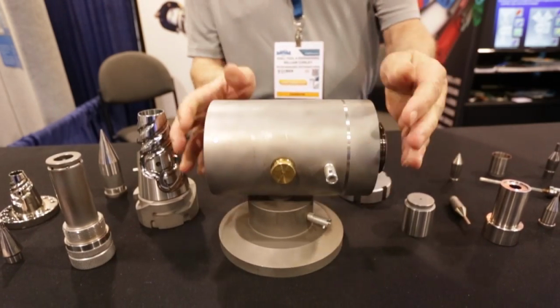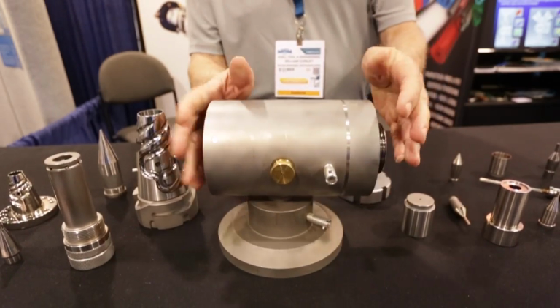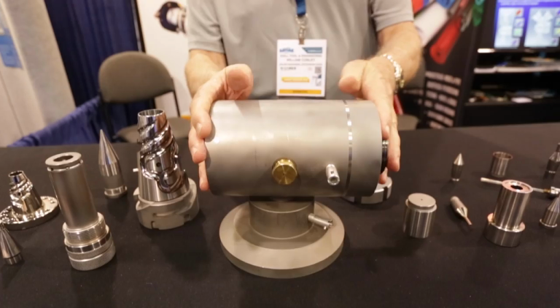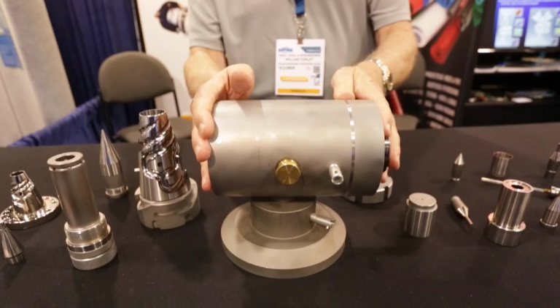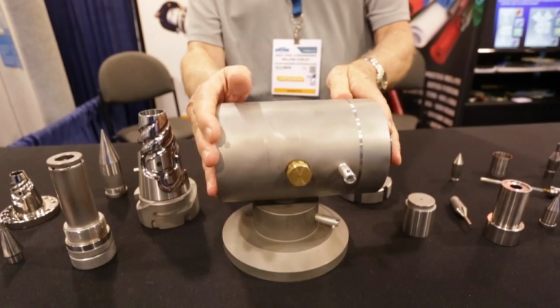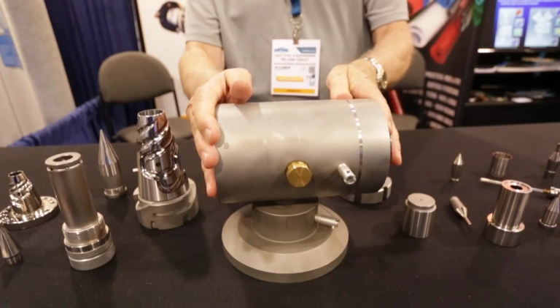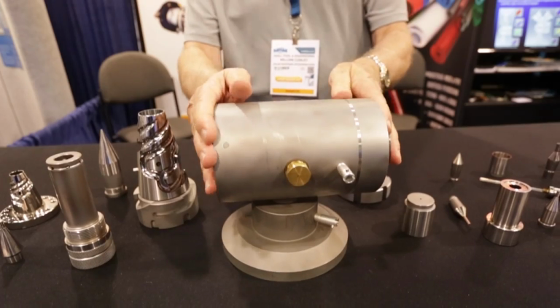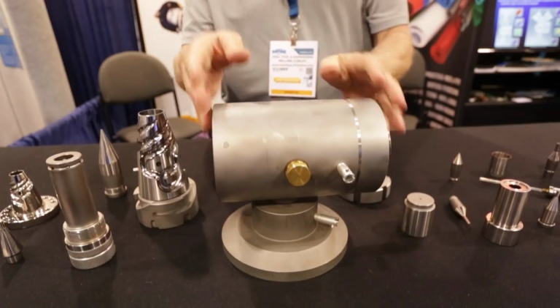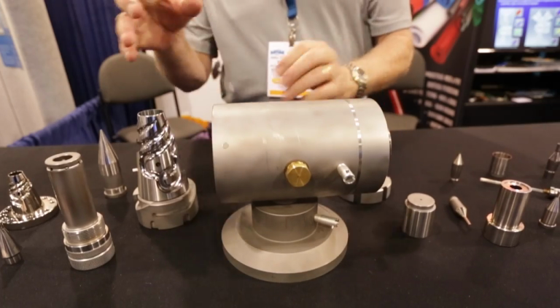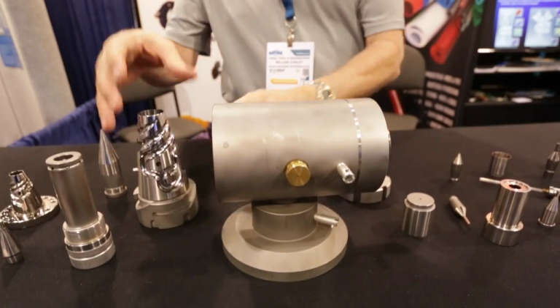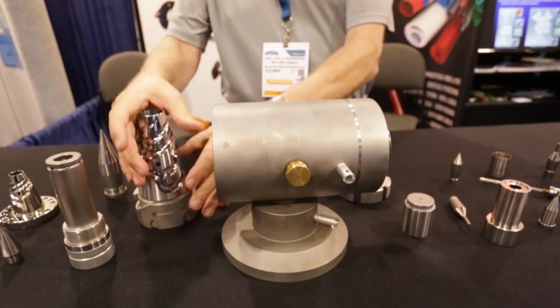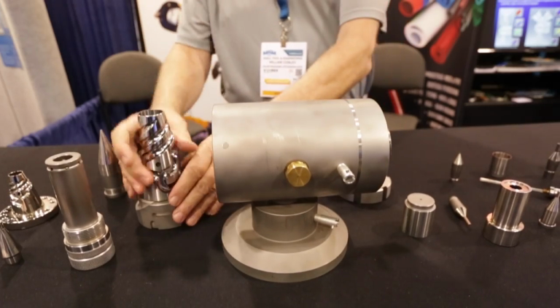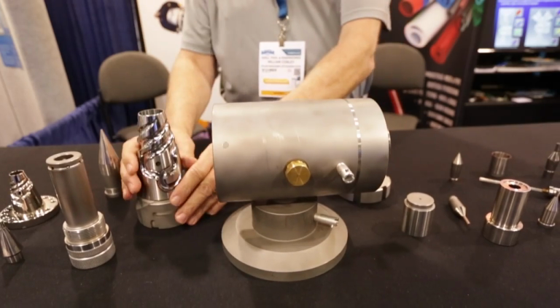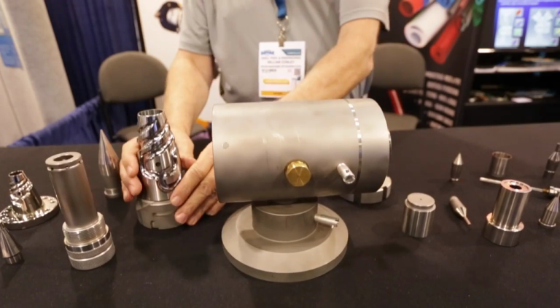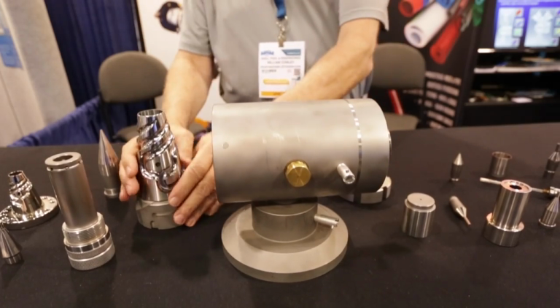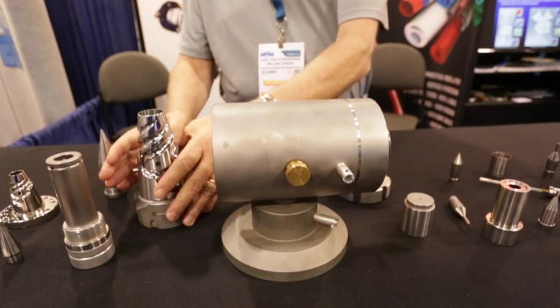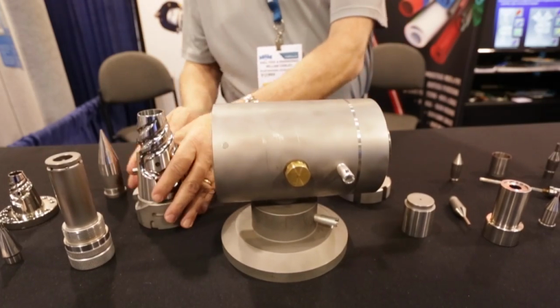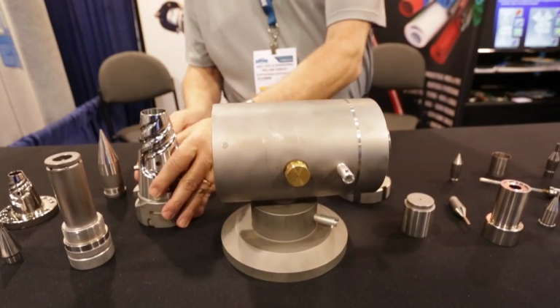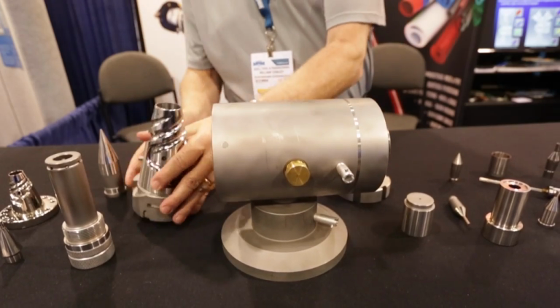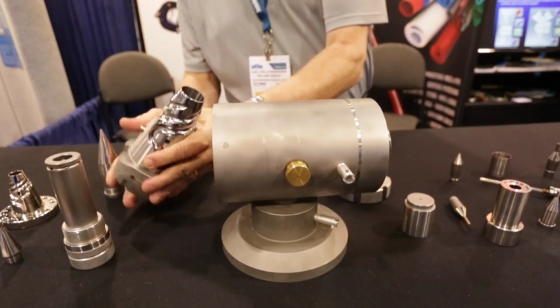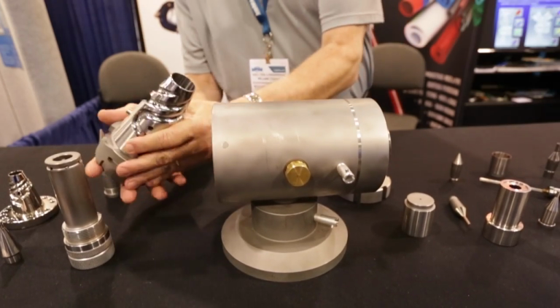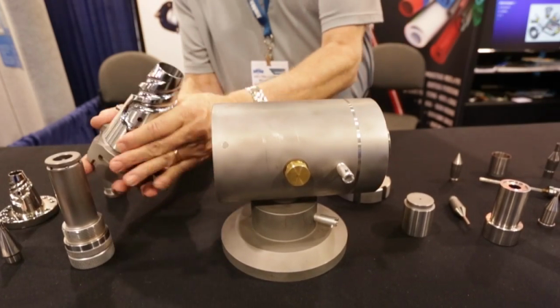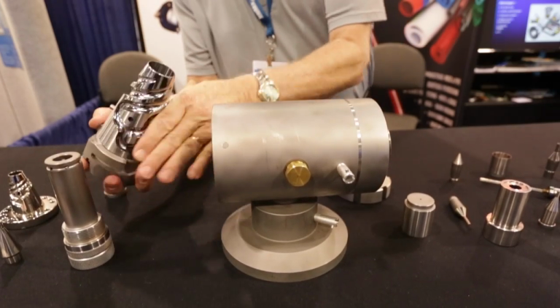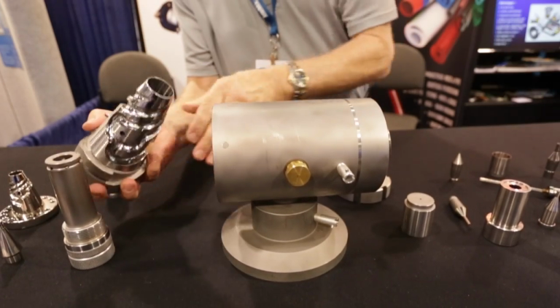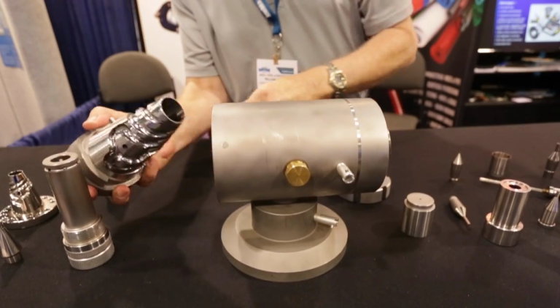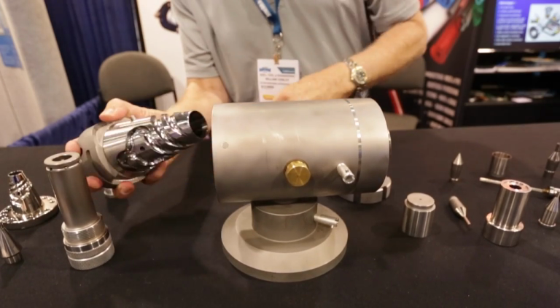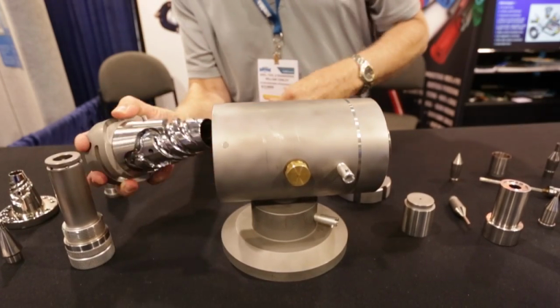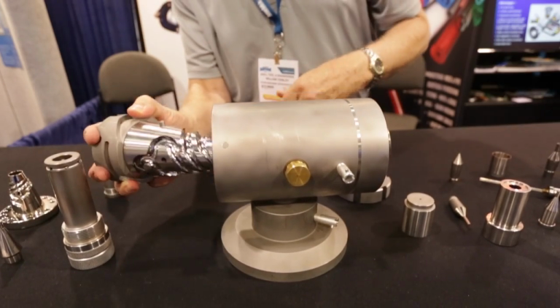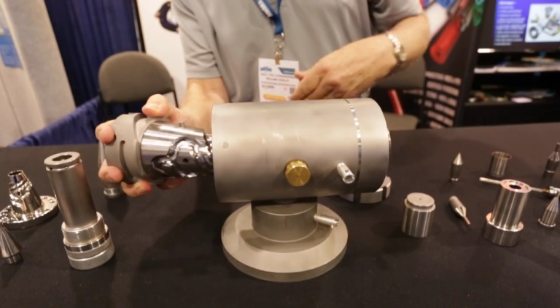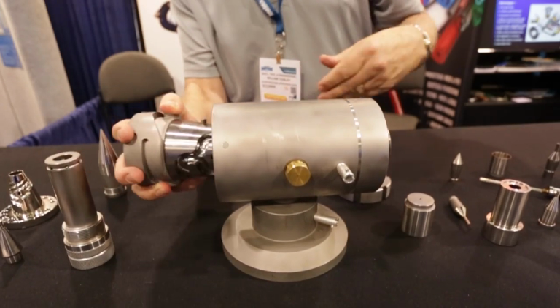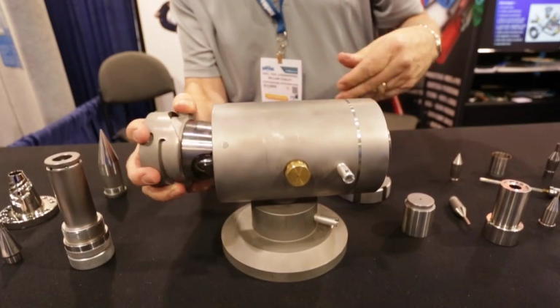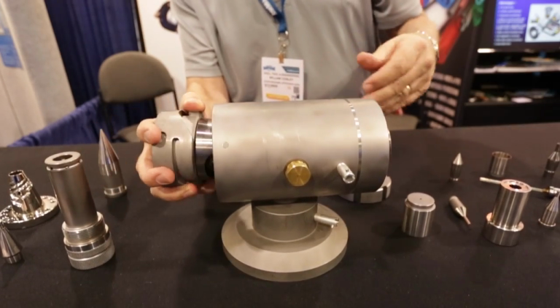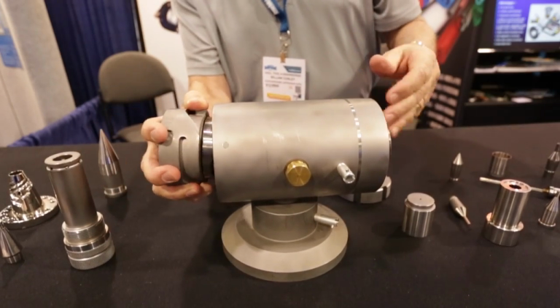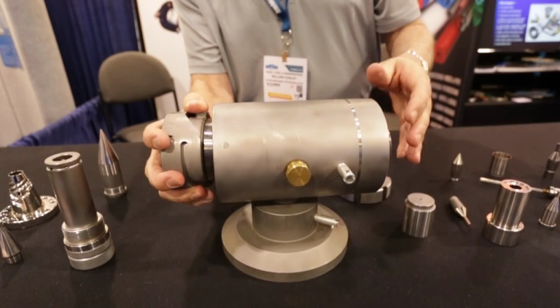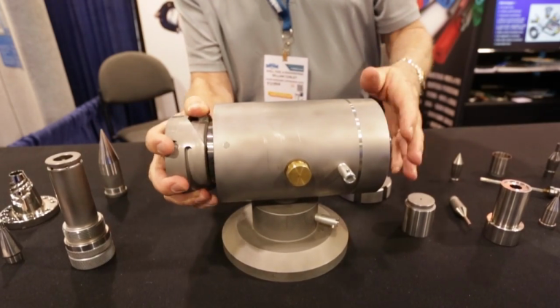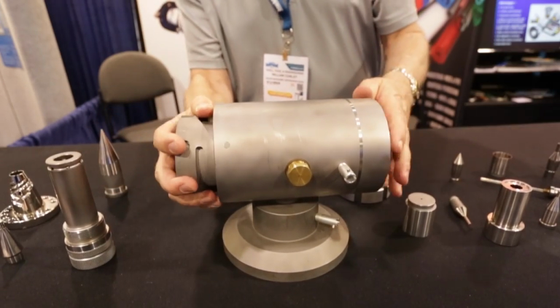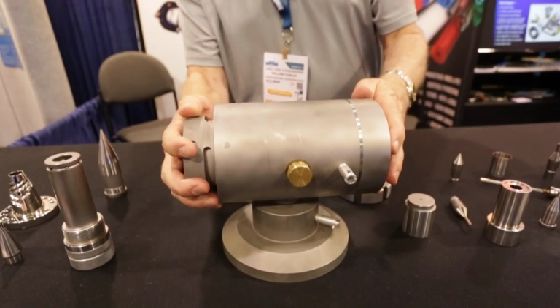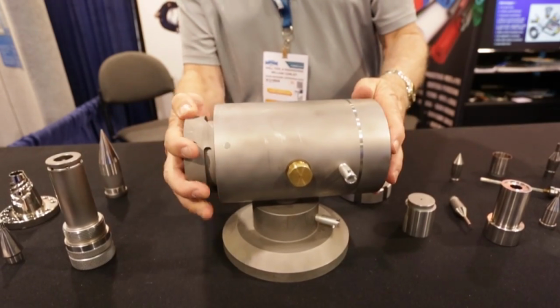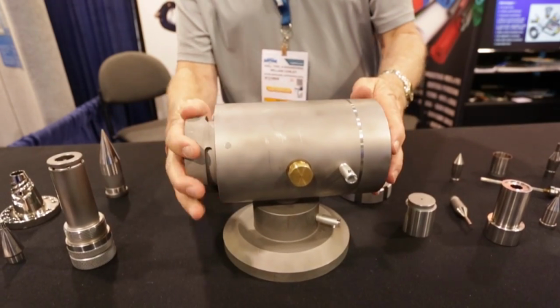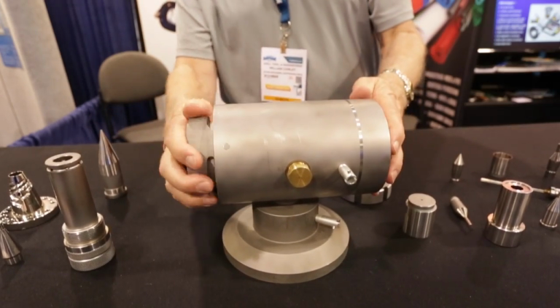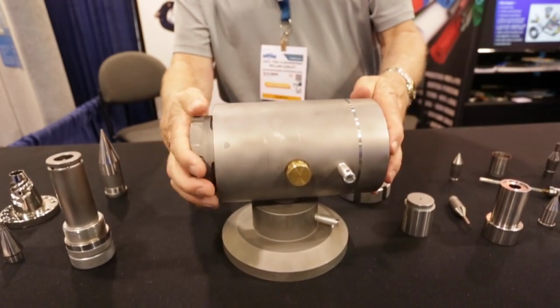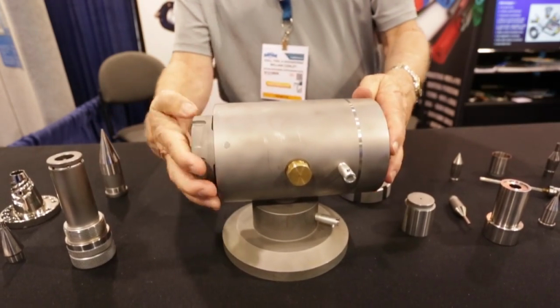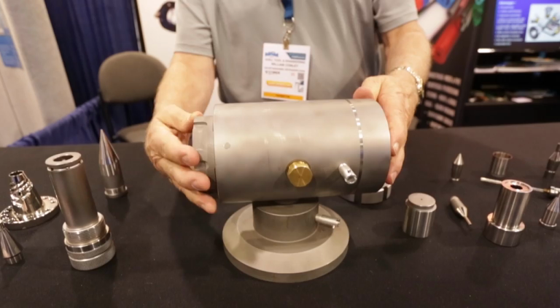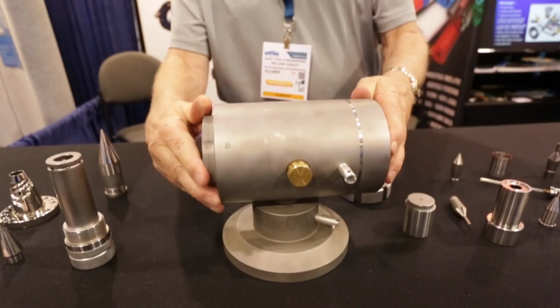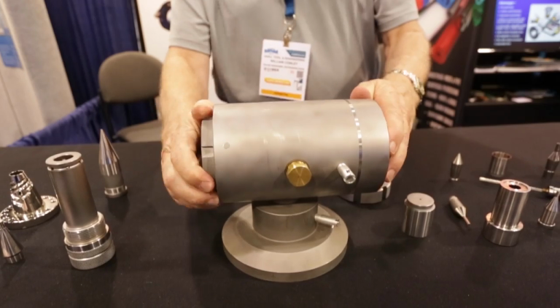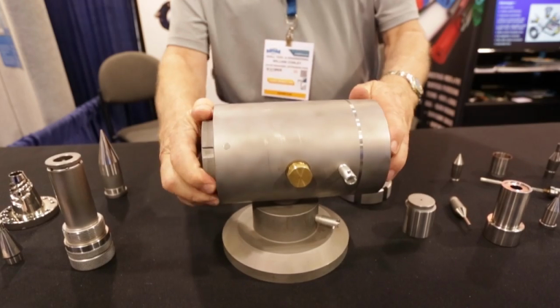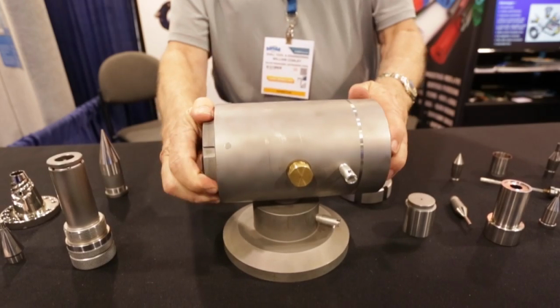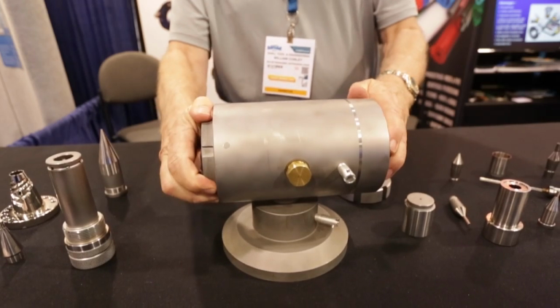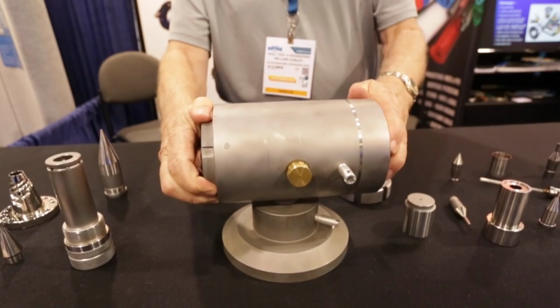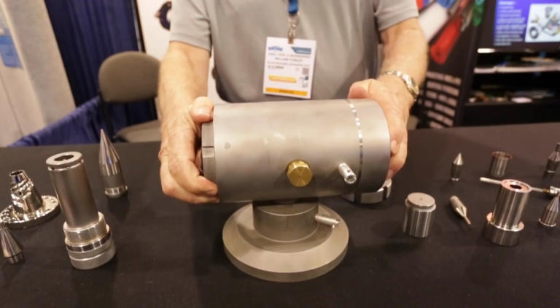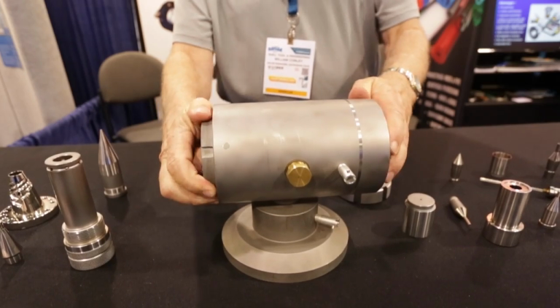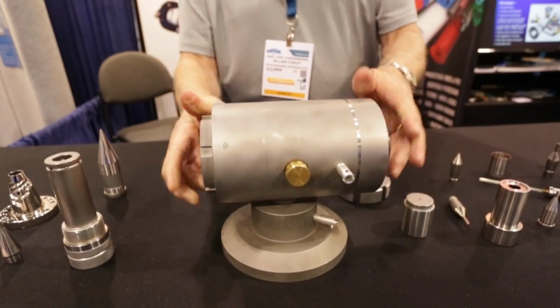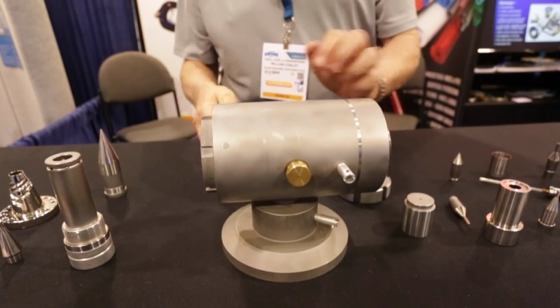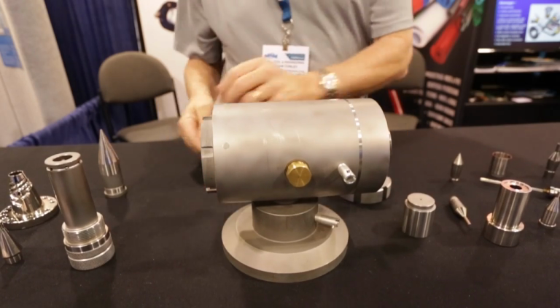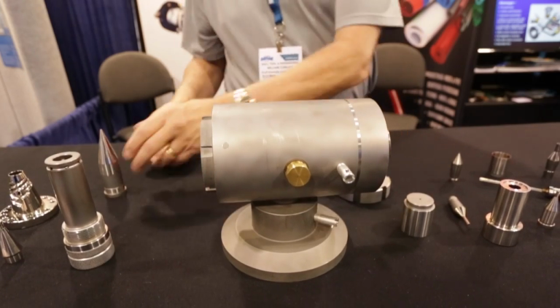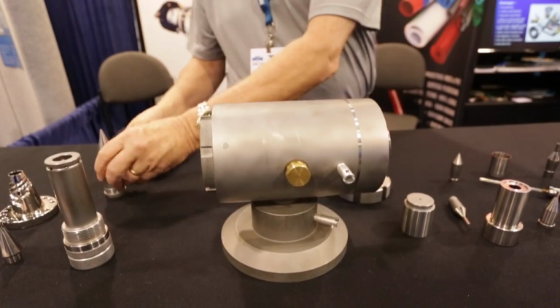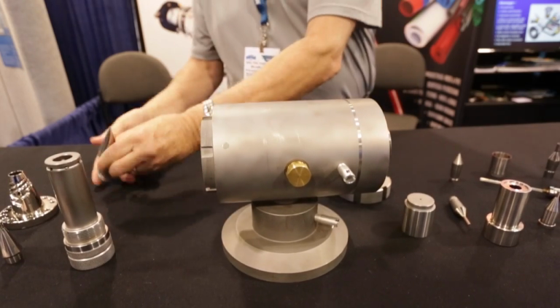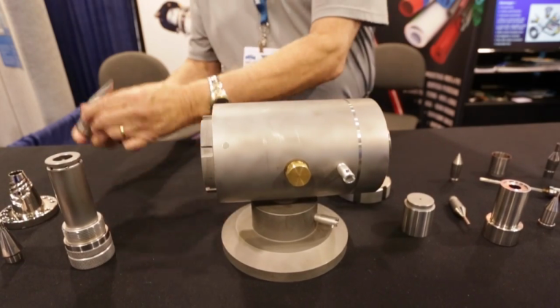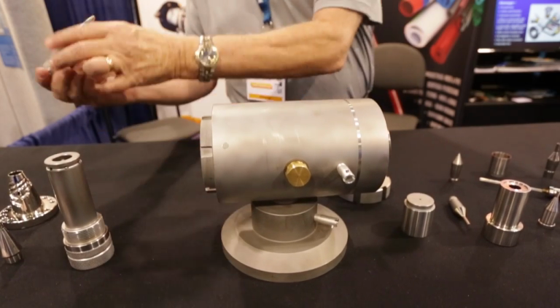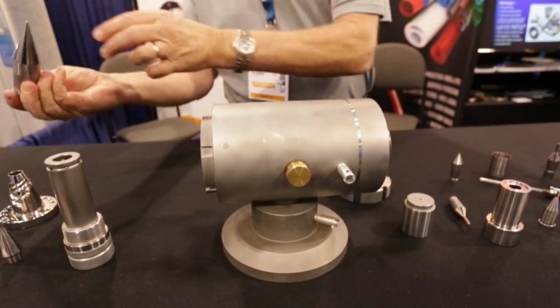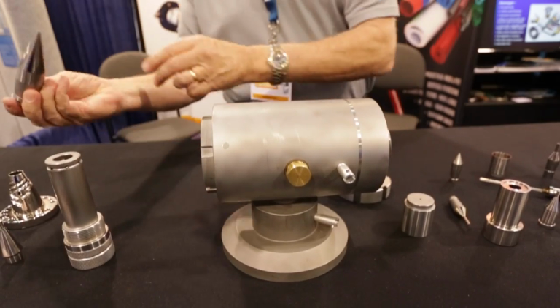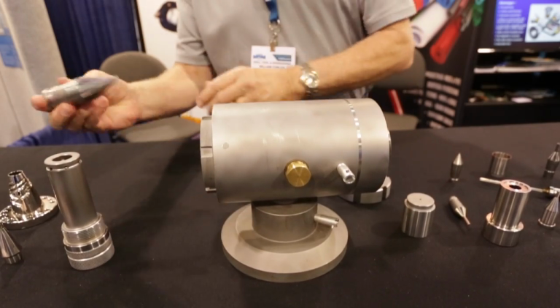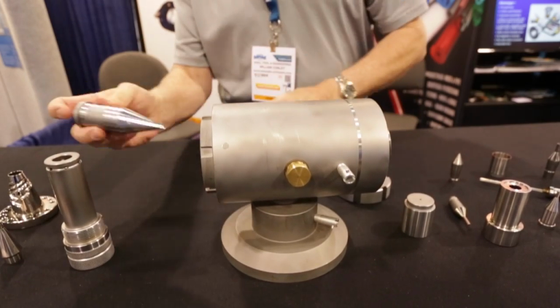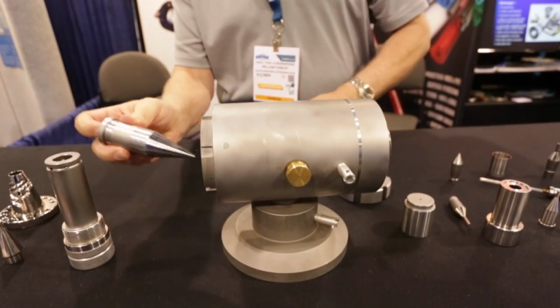You clean the body, clean the deflector, load a new deflector into place, lock it in, and change the tip.